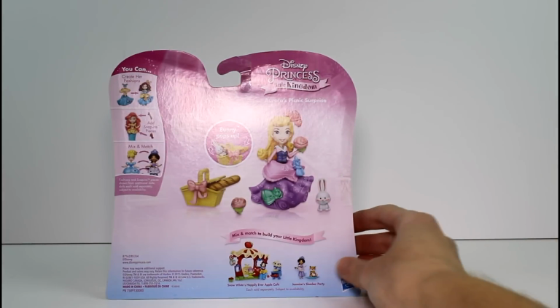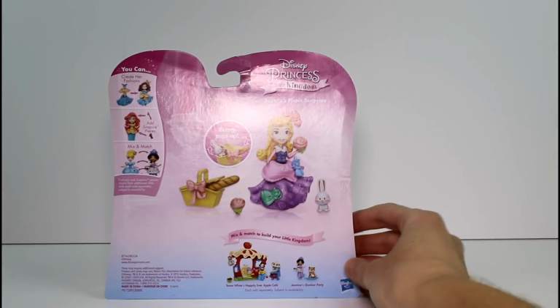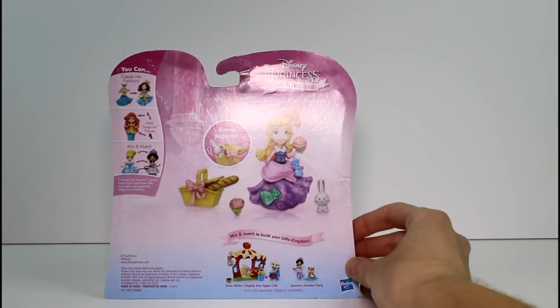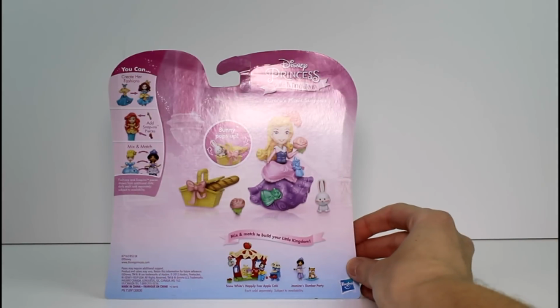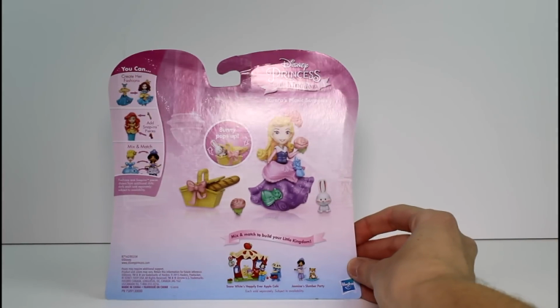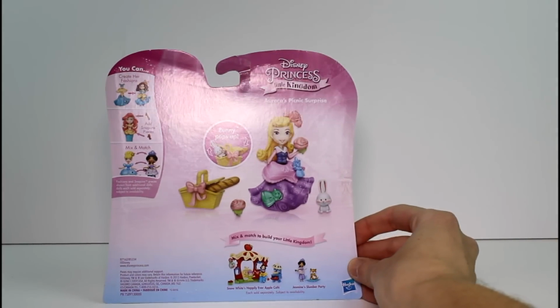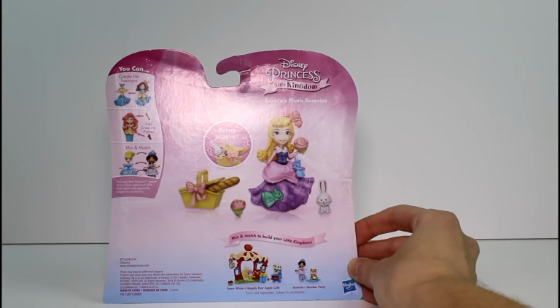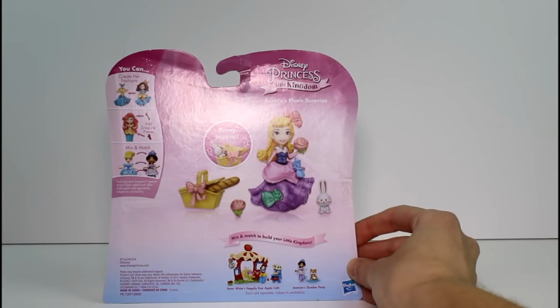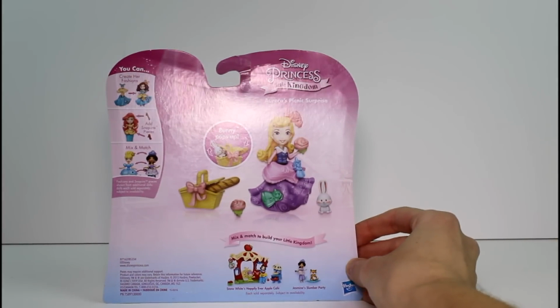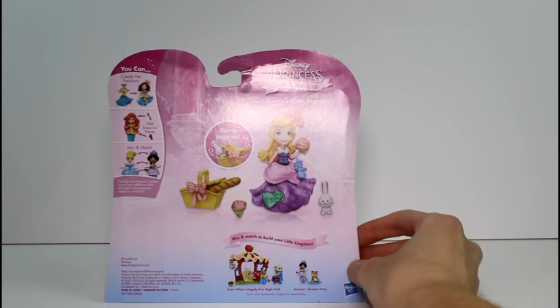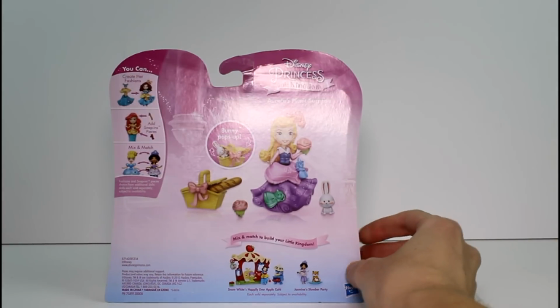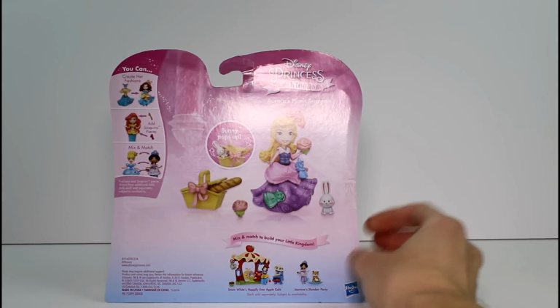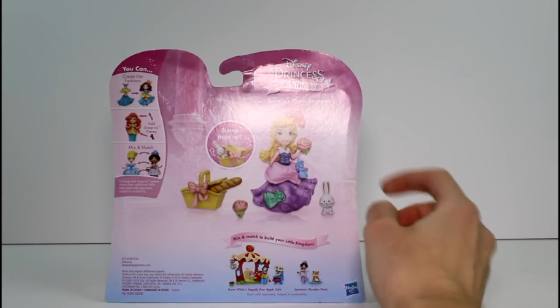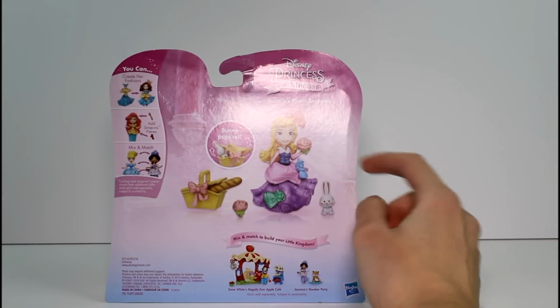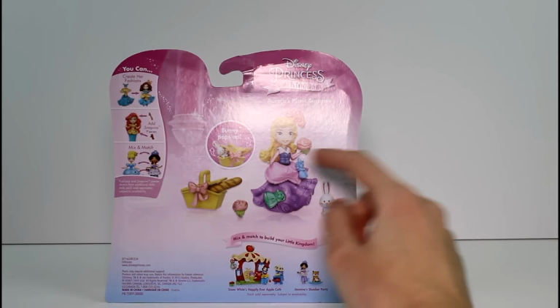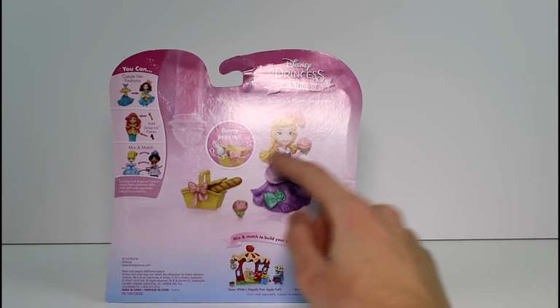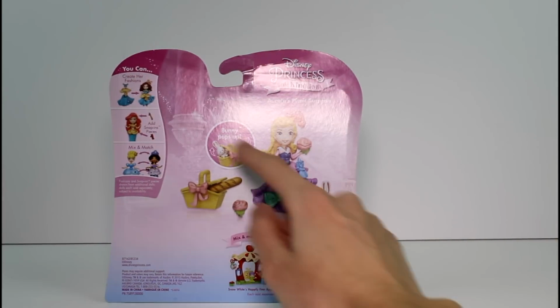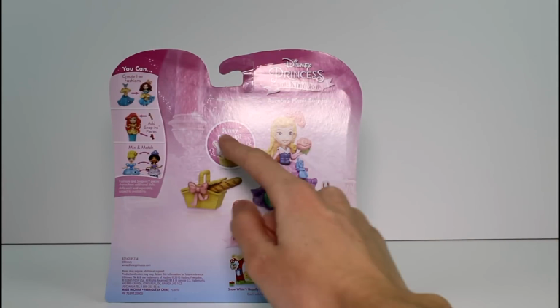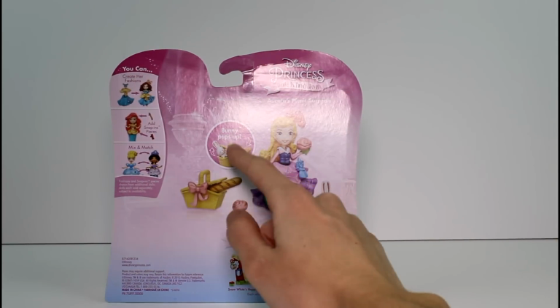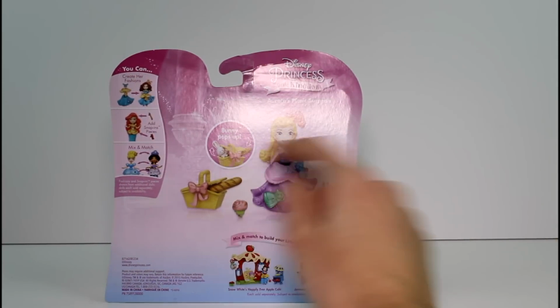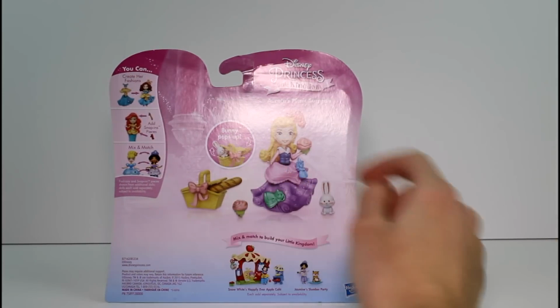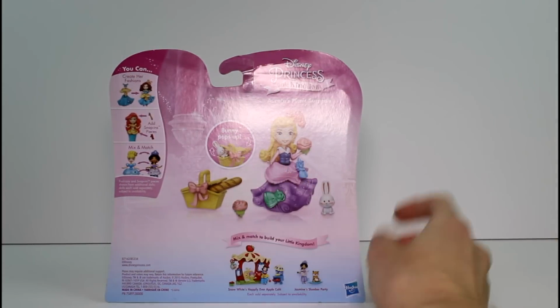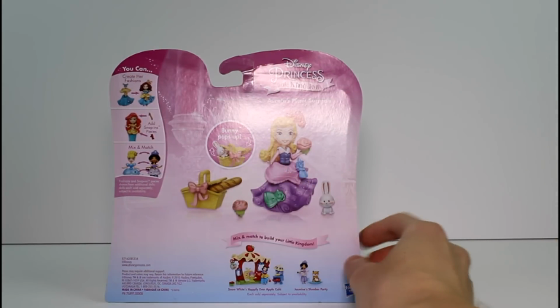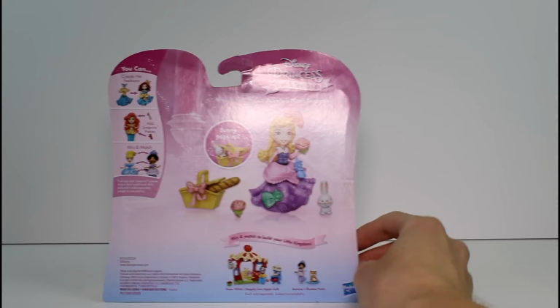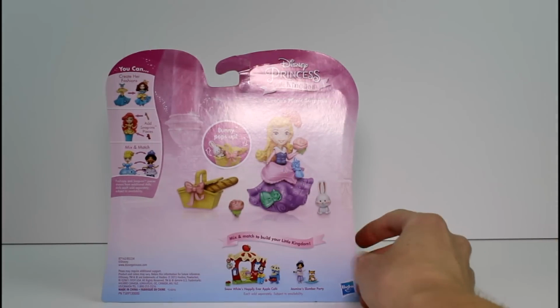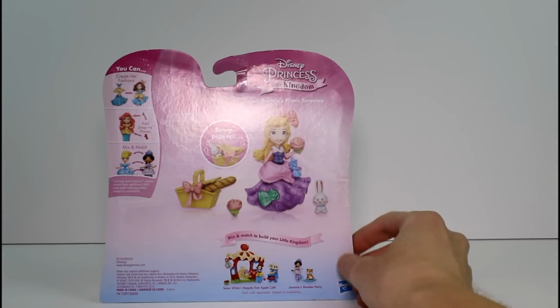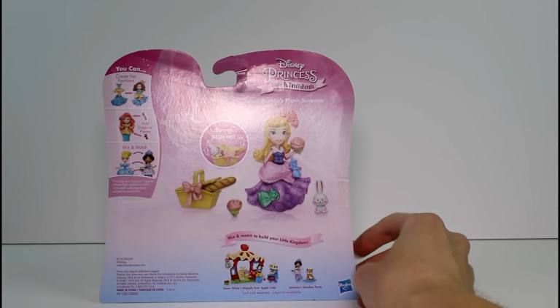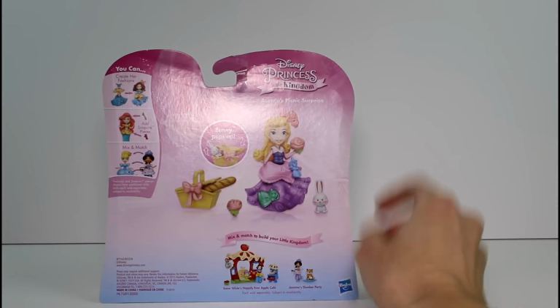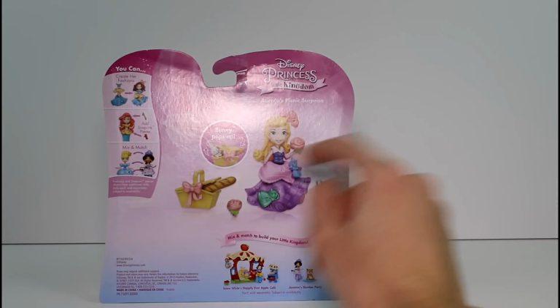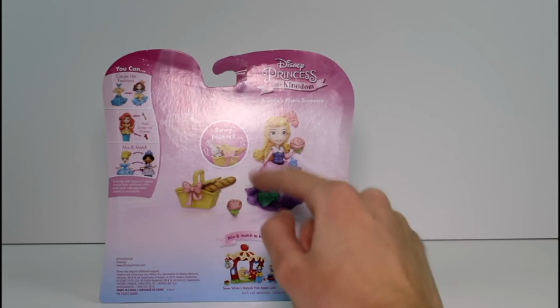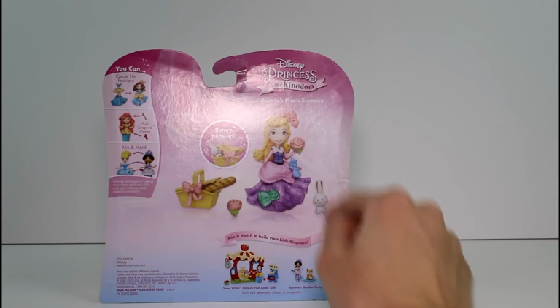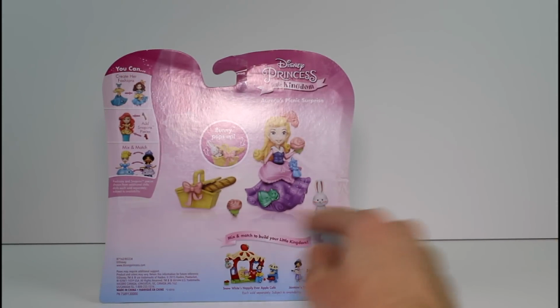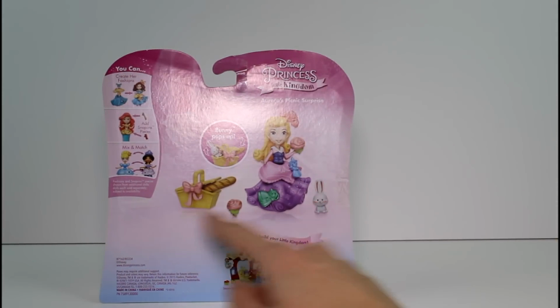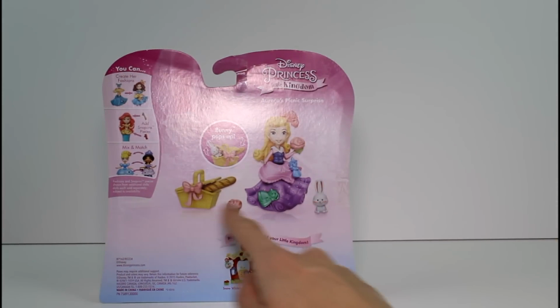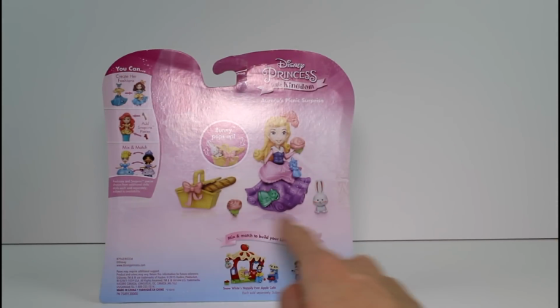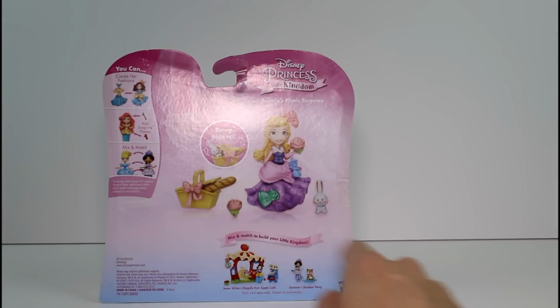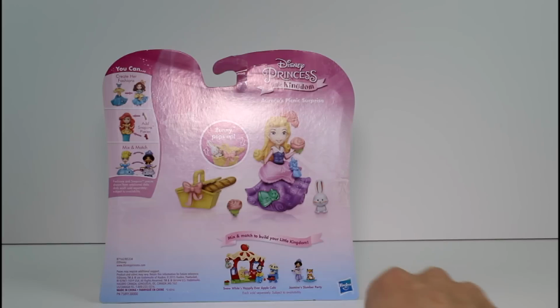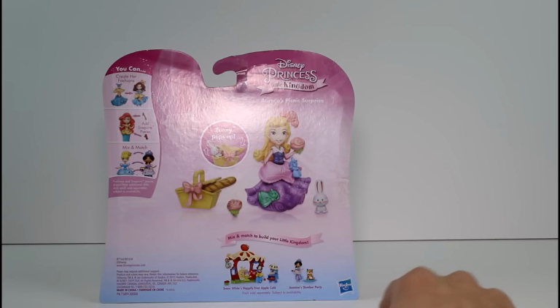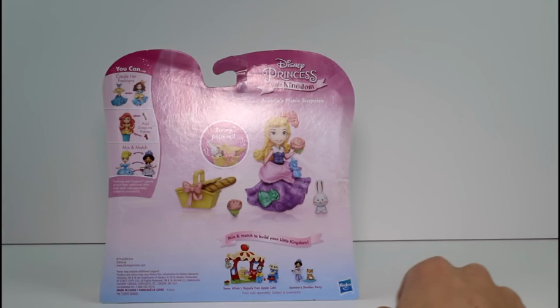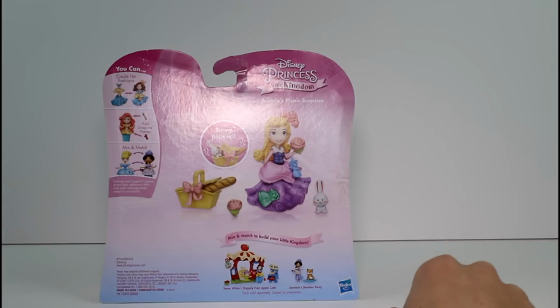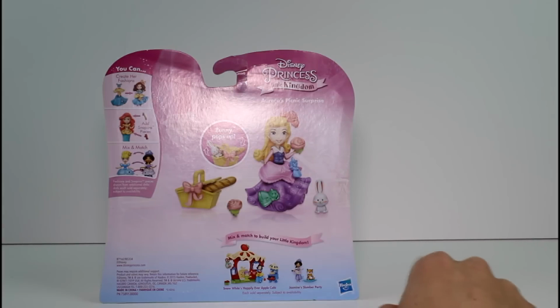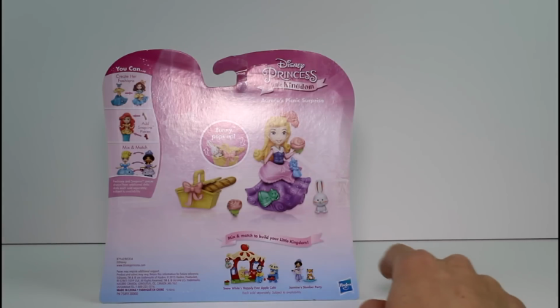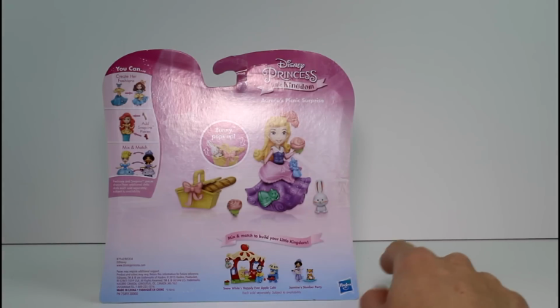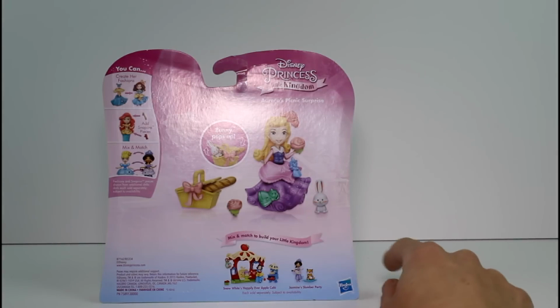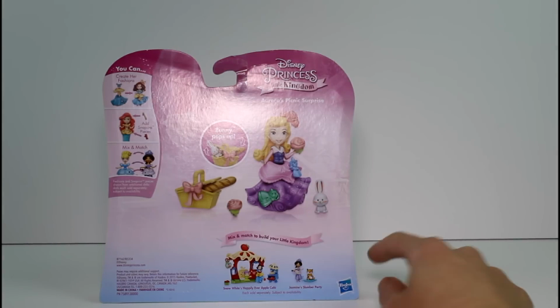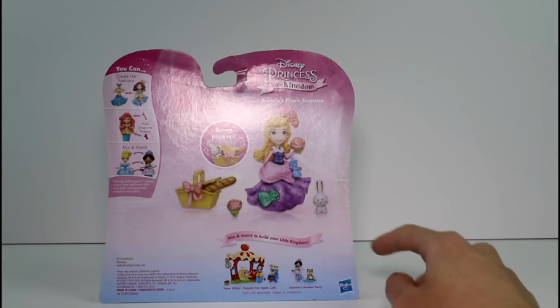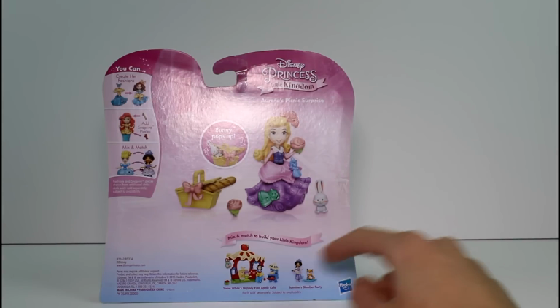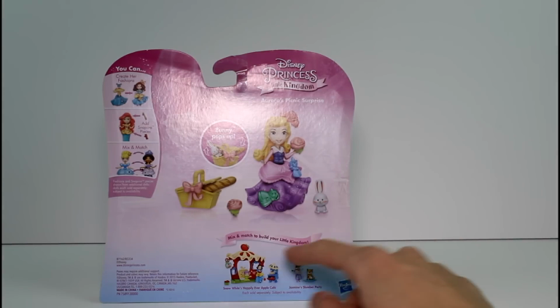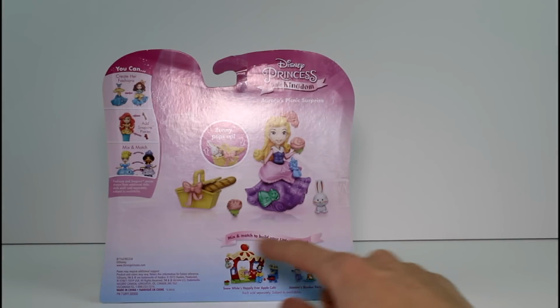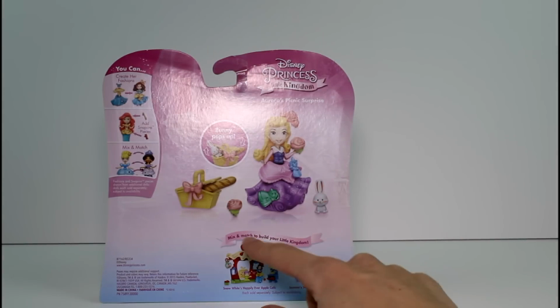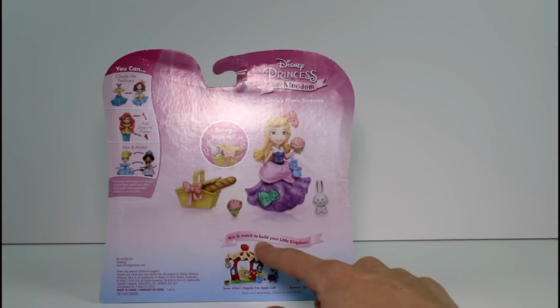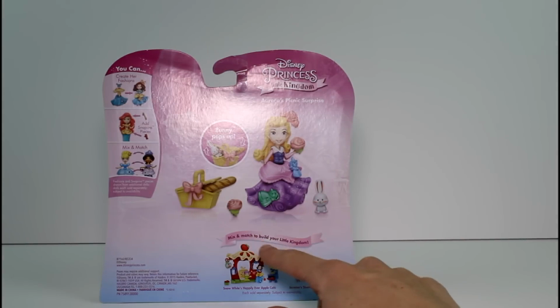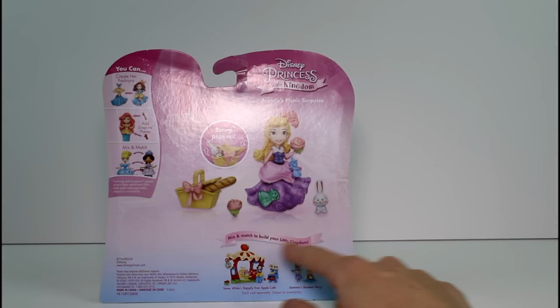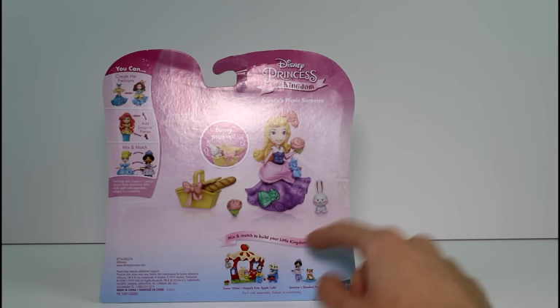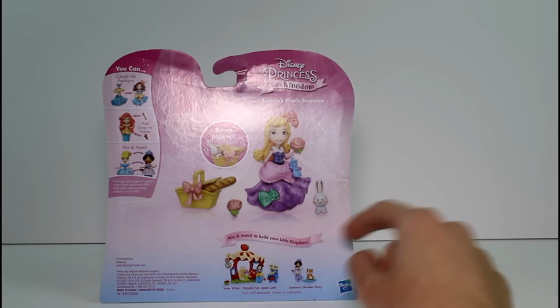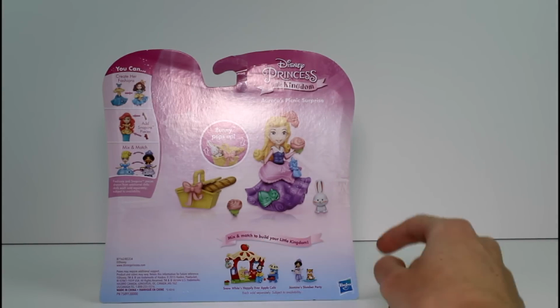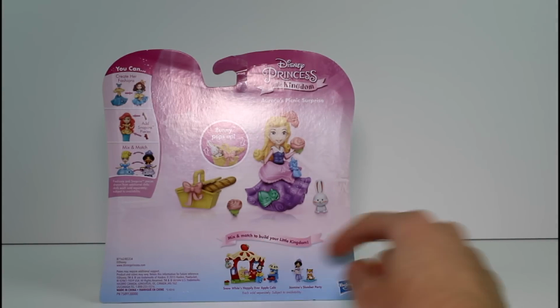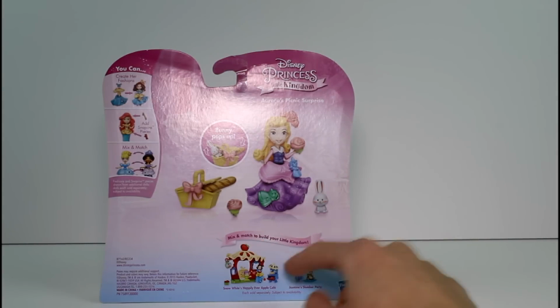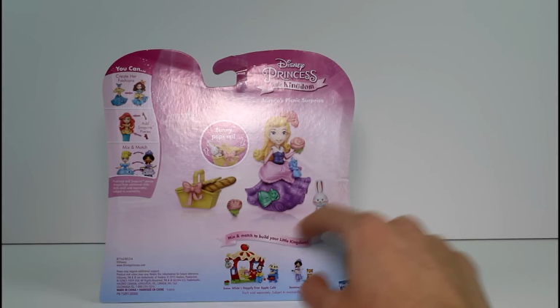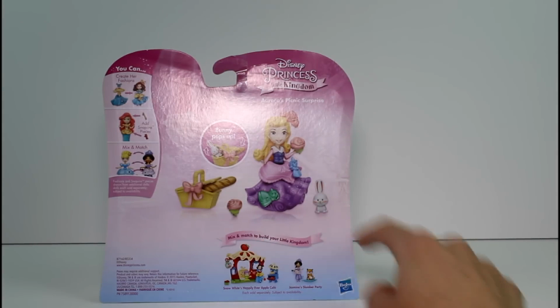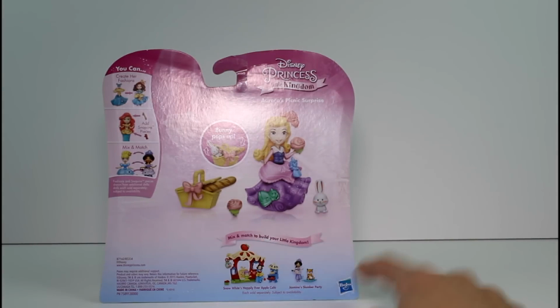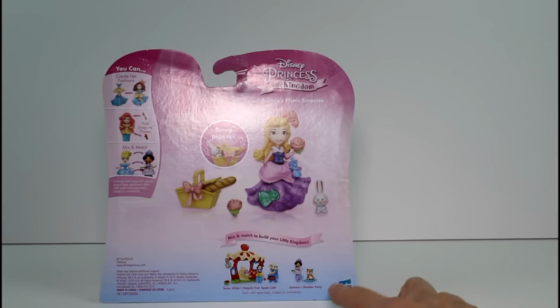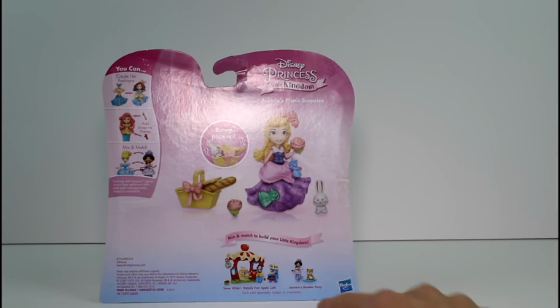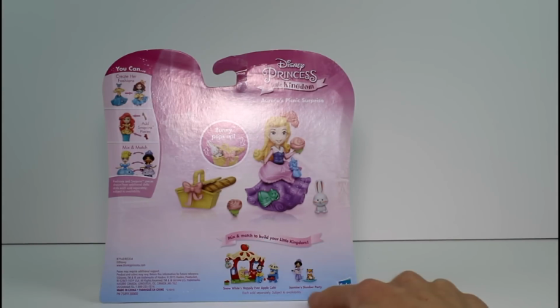This is a look at the back. It says bunny pops up, so a bunny can go in the picnic basket, it looks like. And it says mix and match to build your little kingdom.